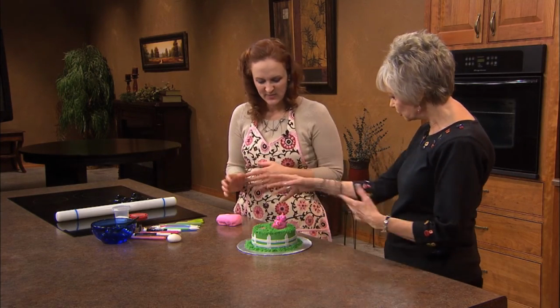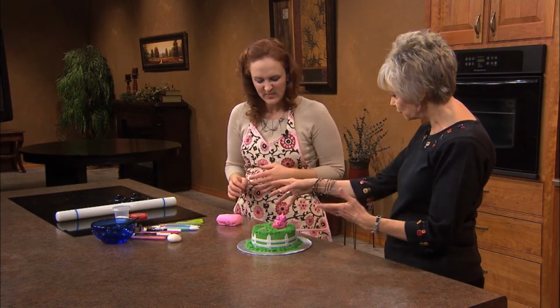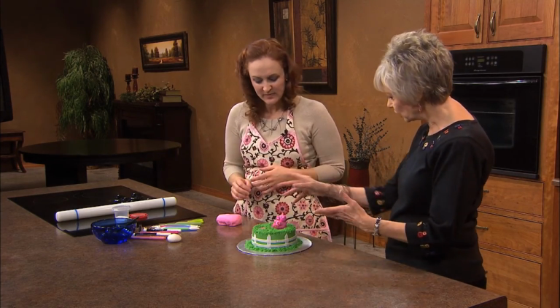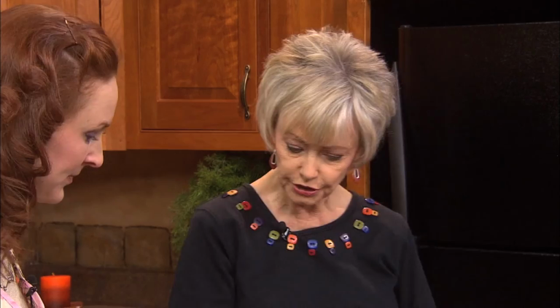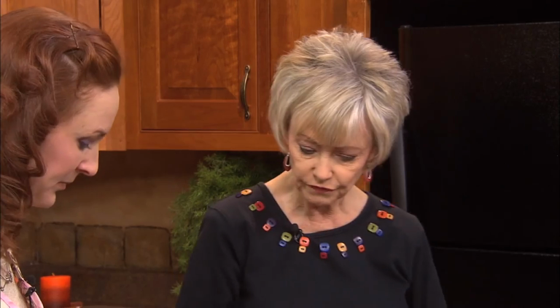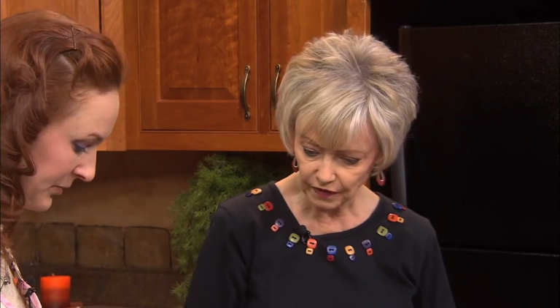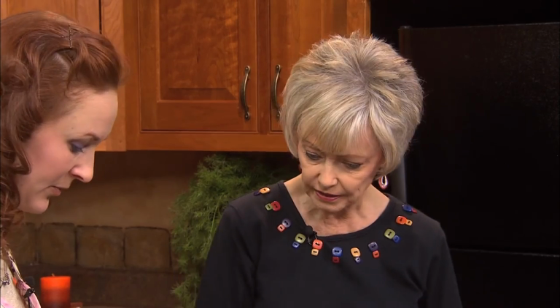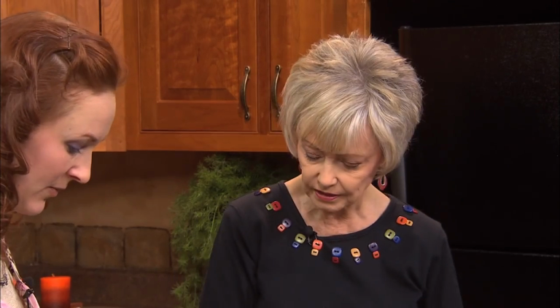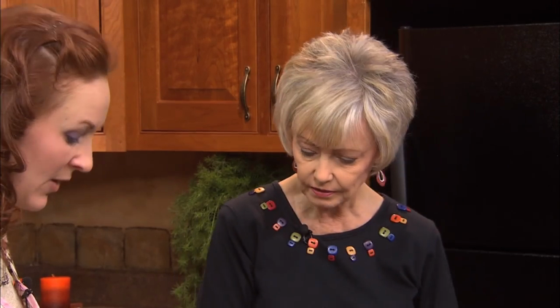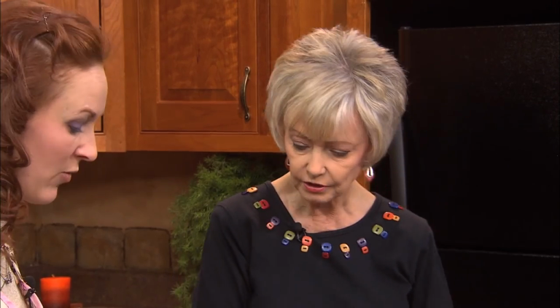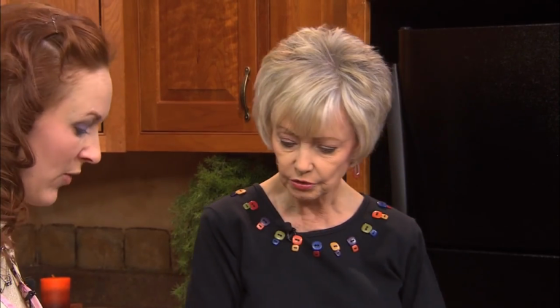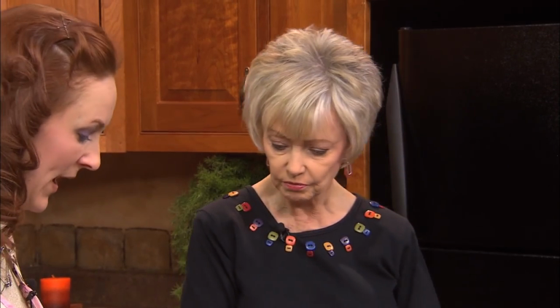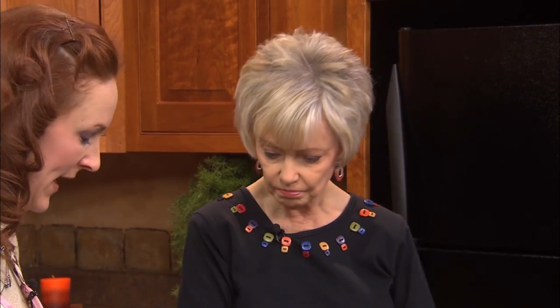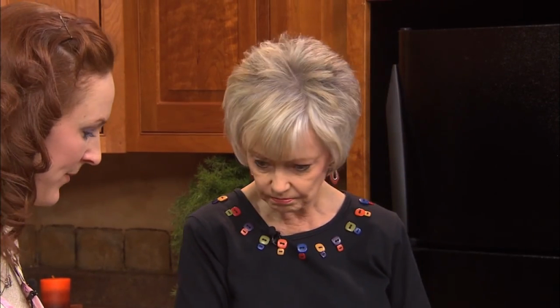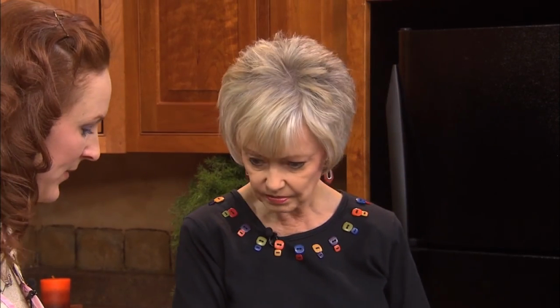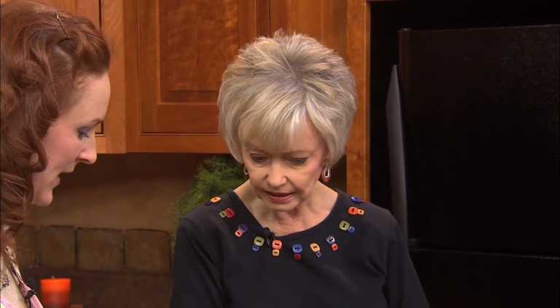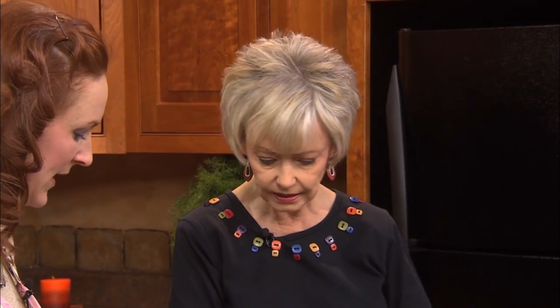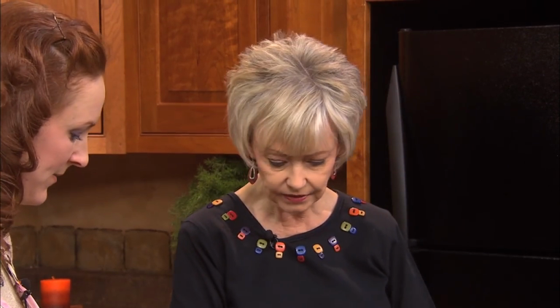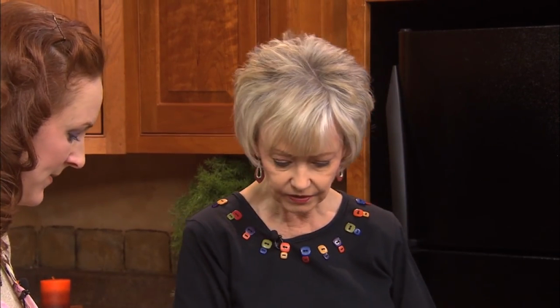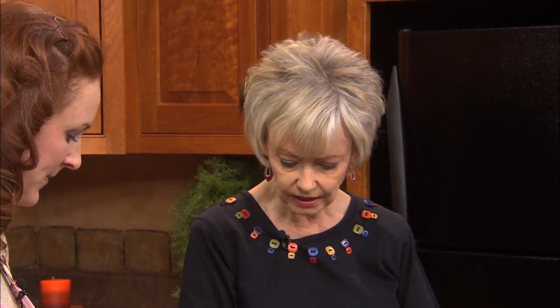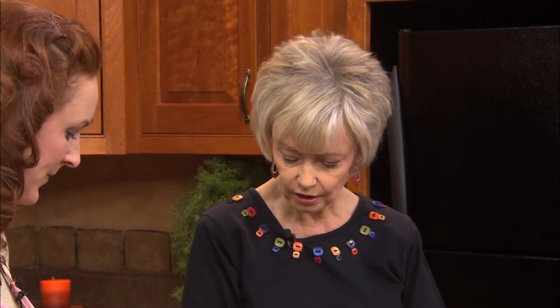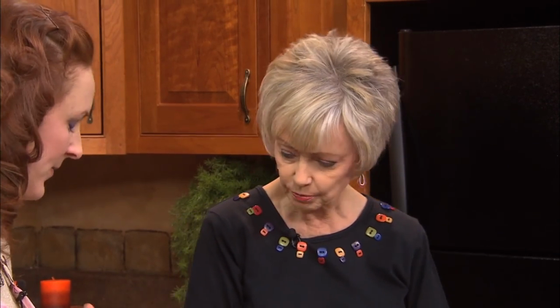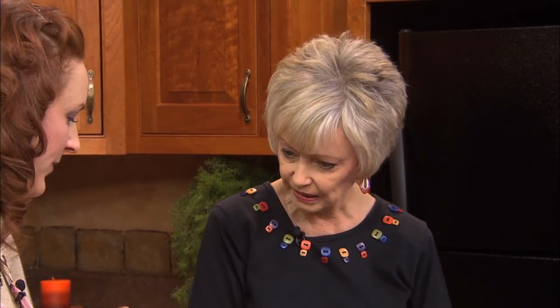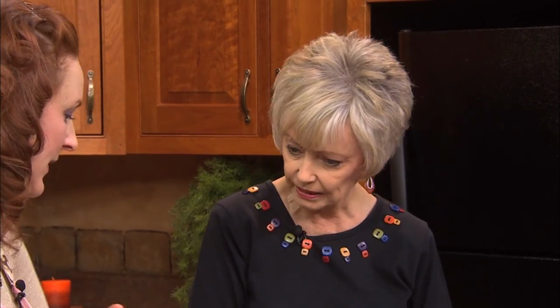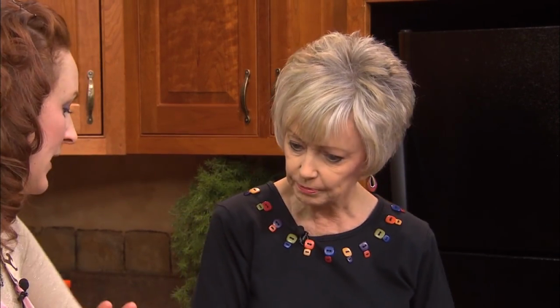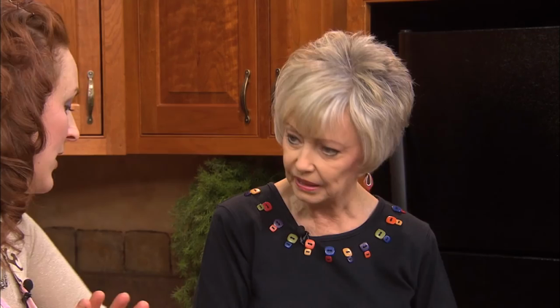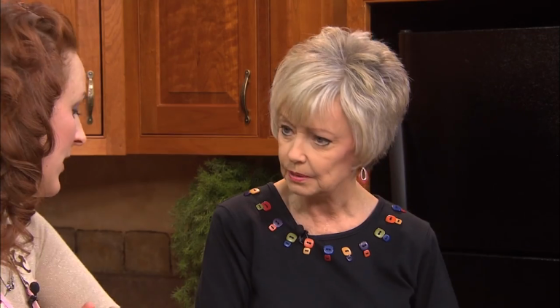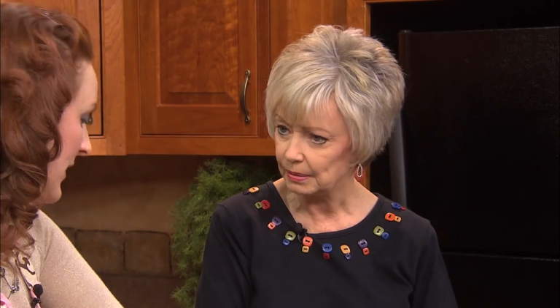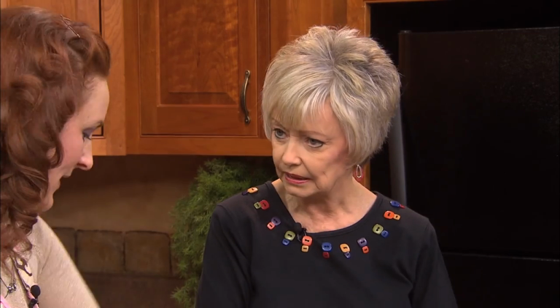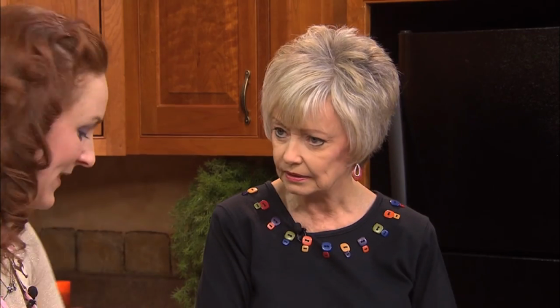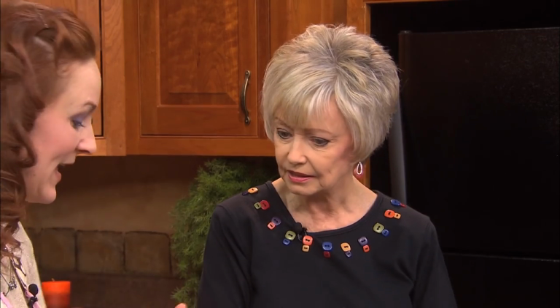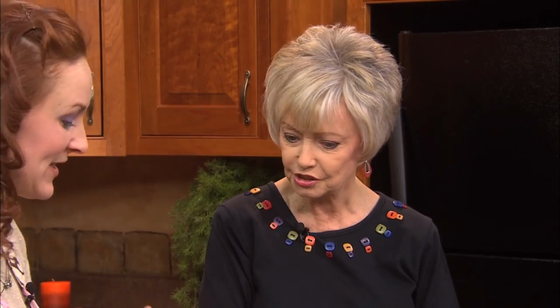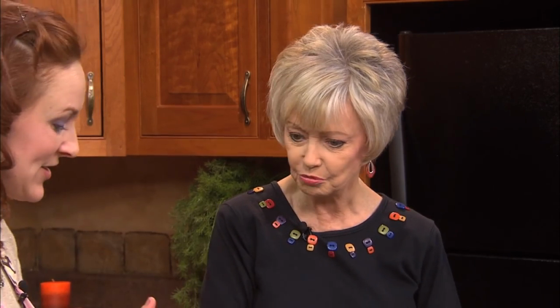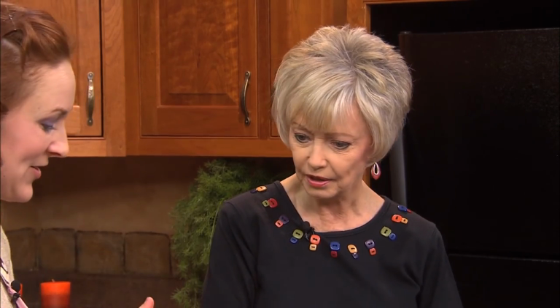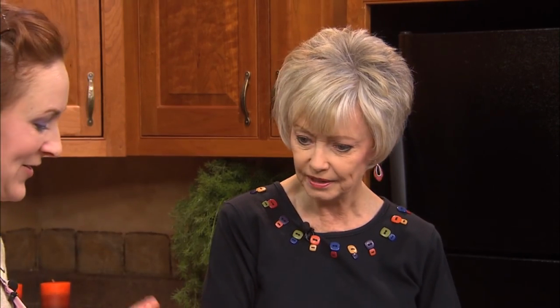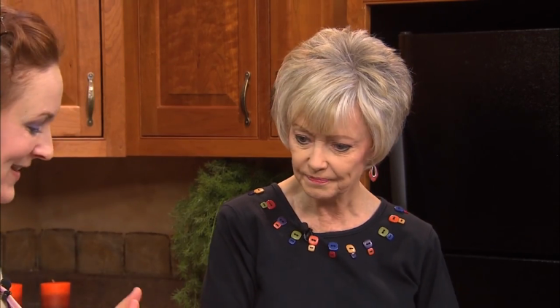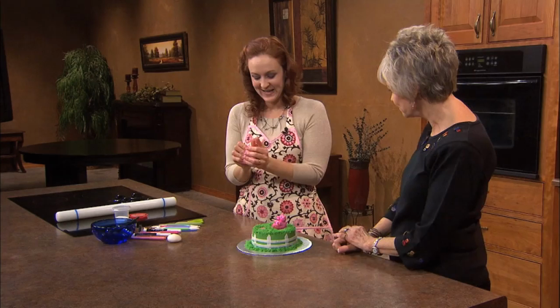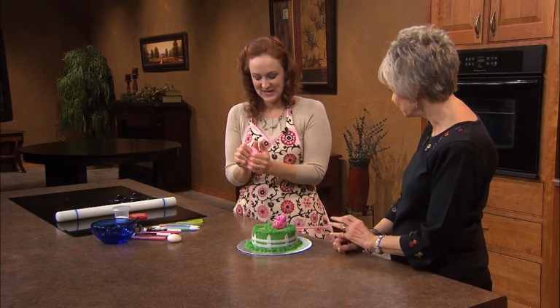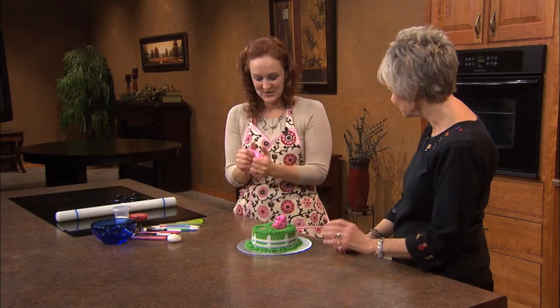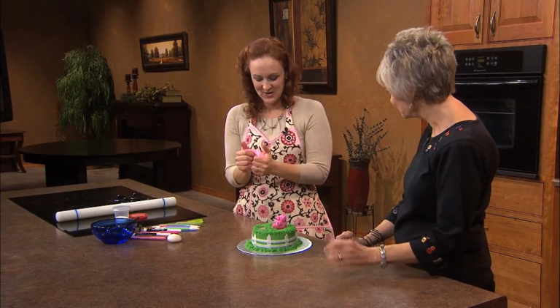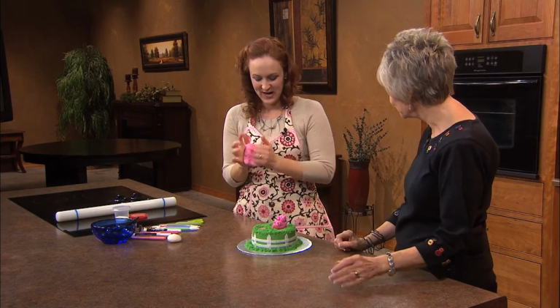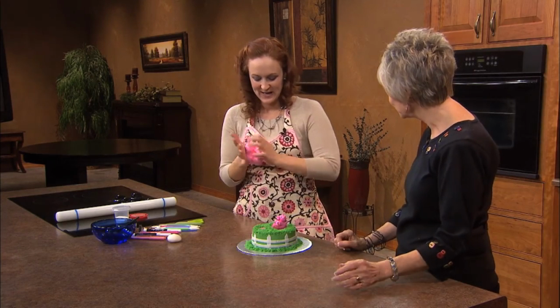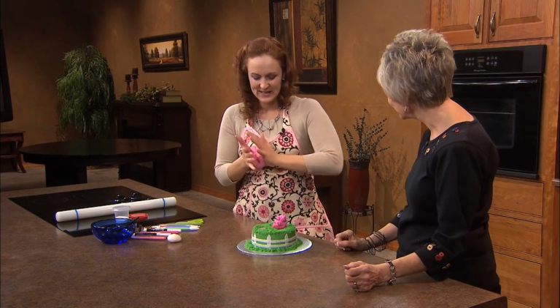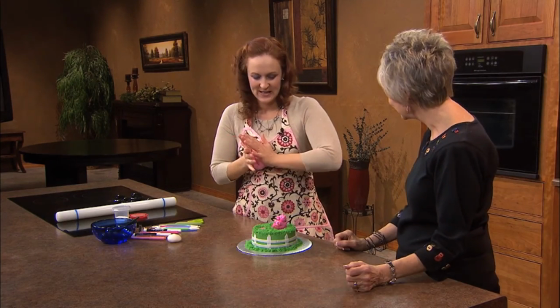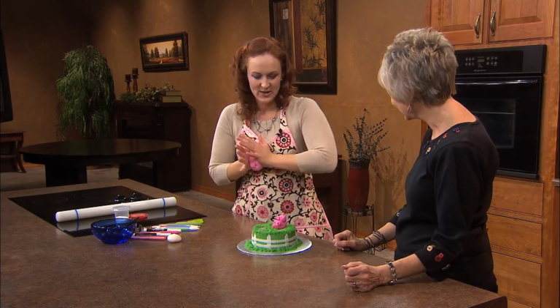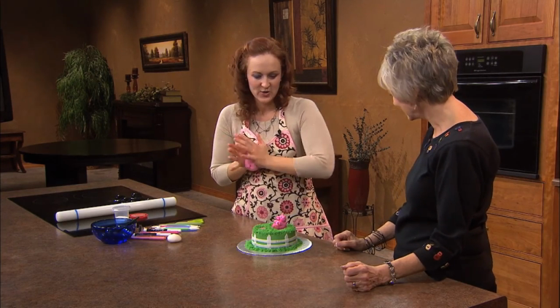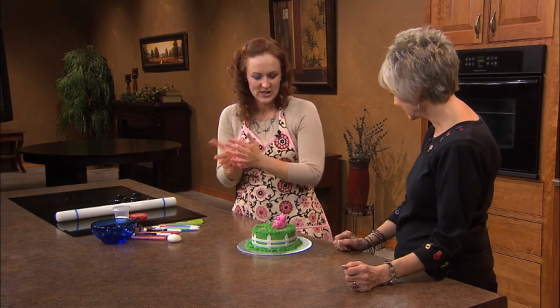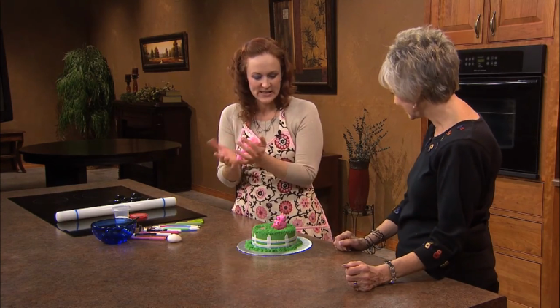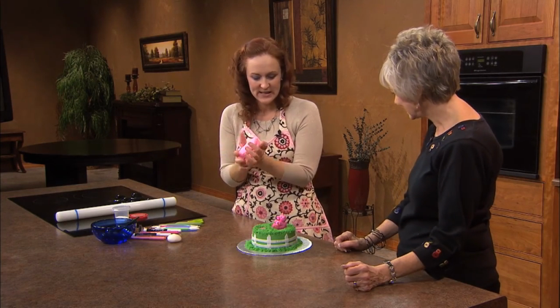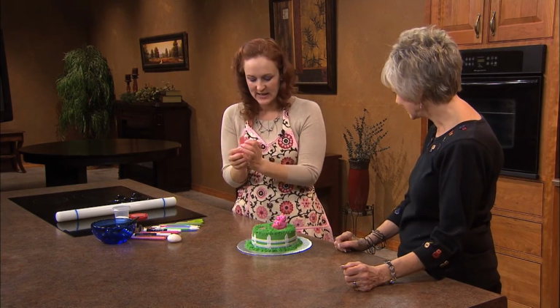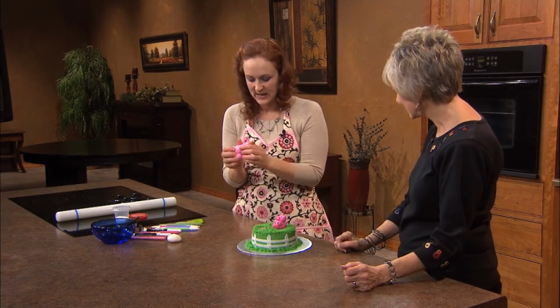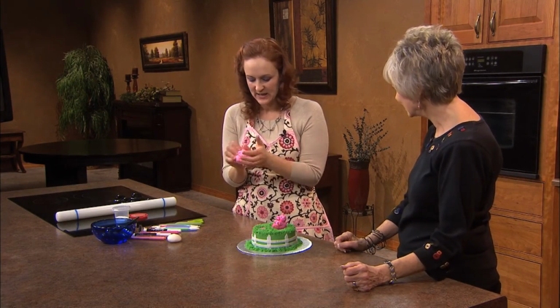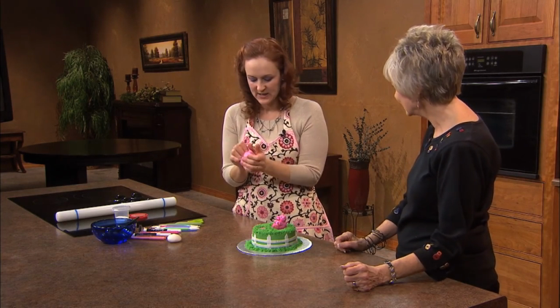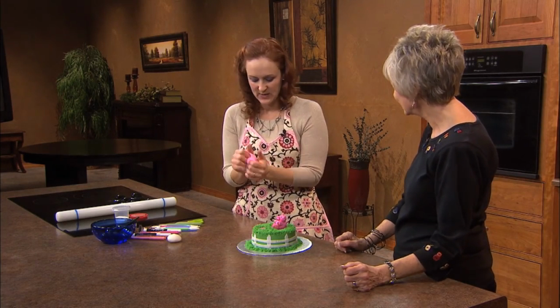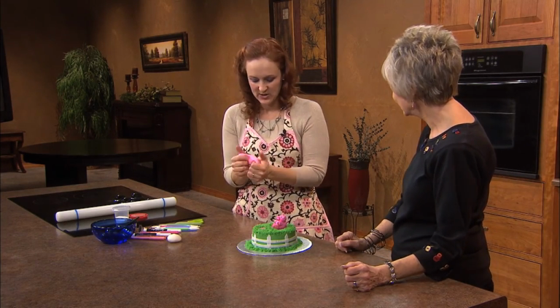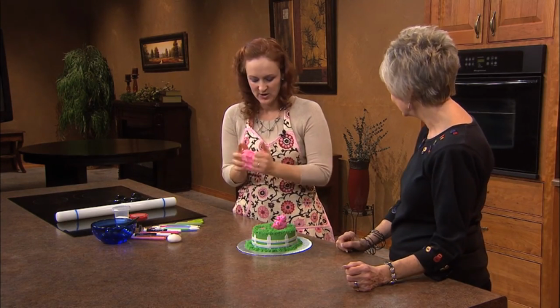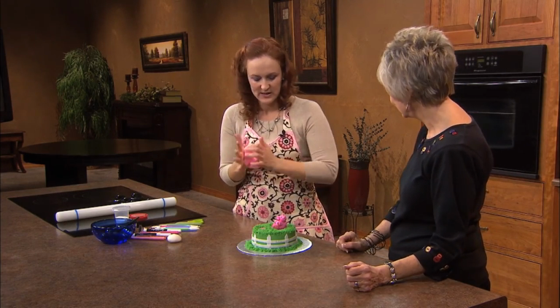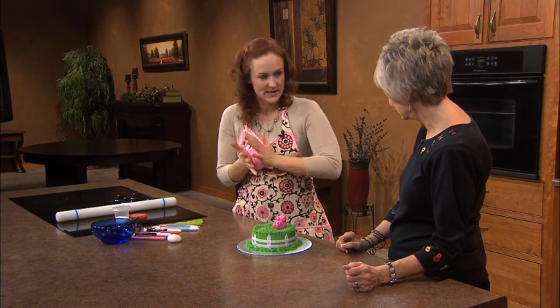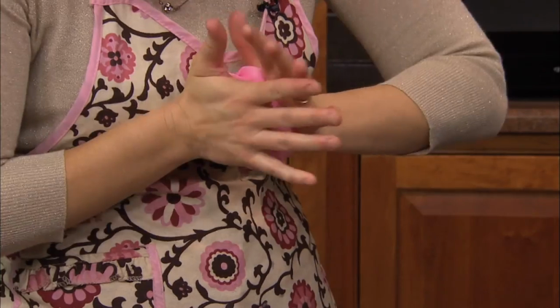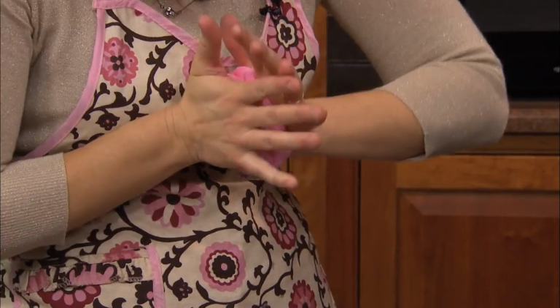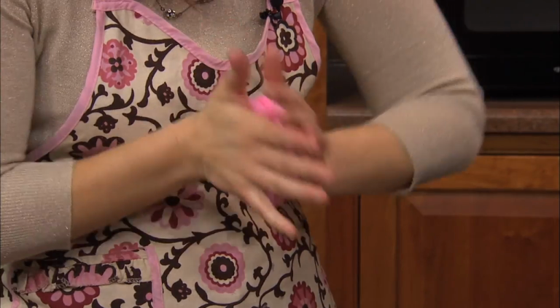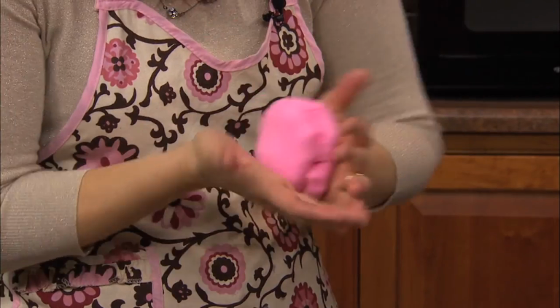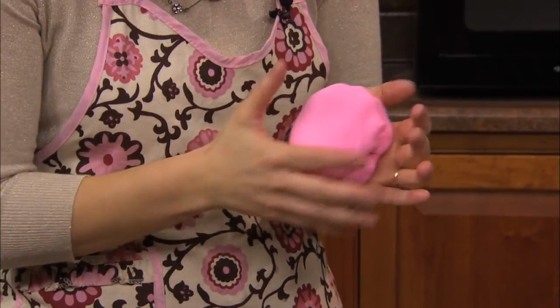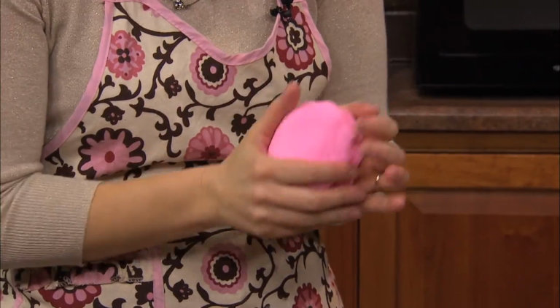So you've got your fondant and you painted it the color pink — piggy pink that you wanted. That is correct. And then you just knead it to make sure it's nice and pliable.